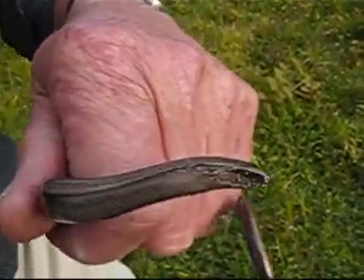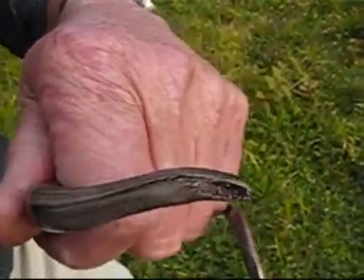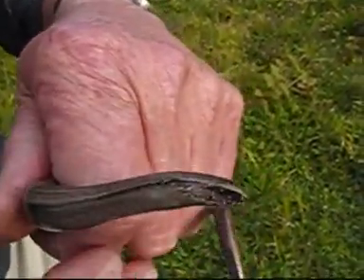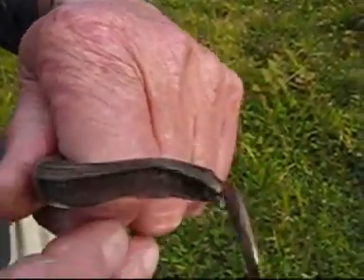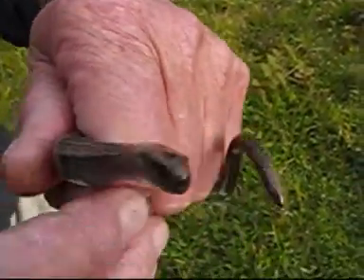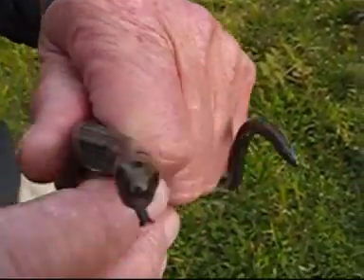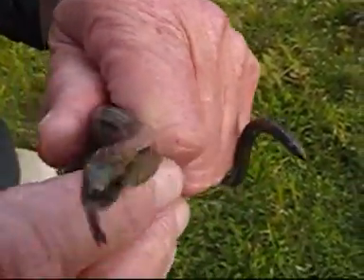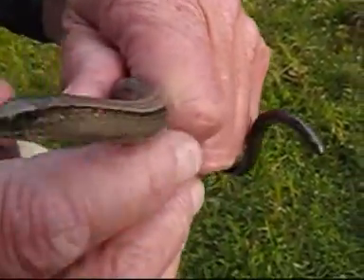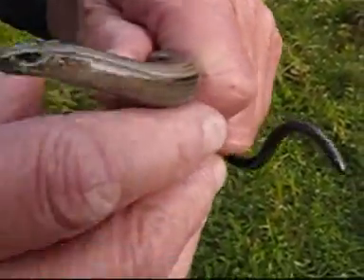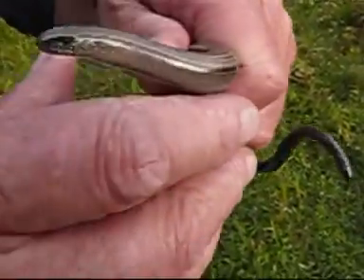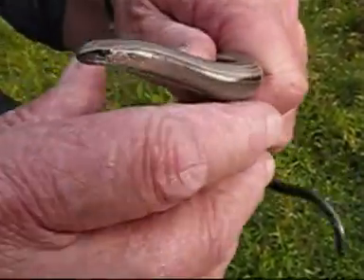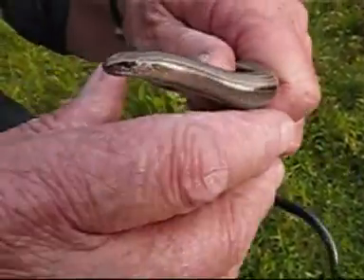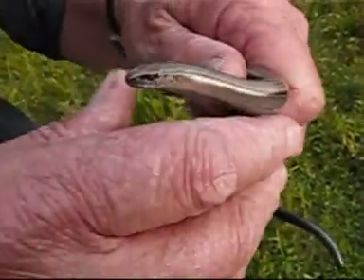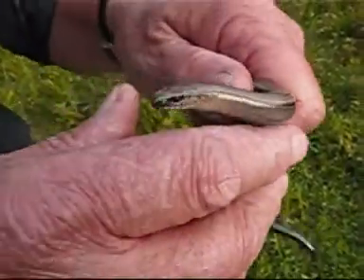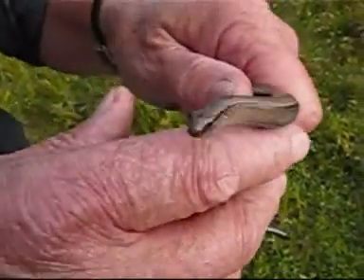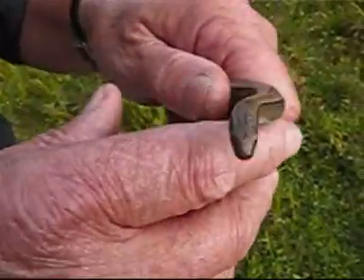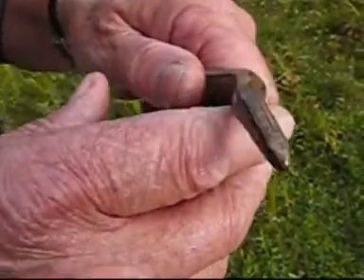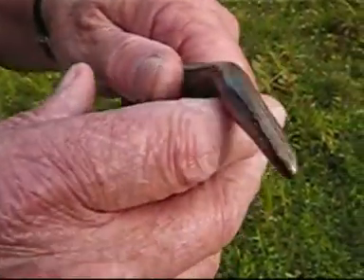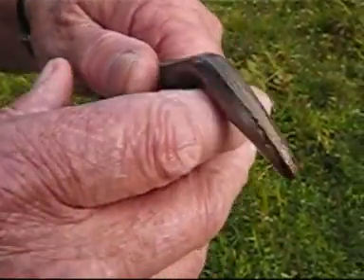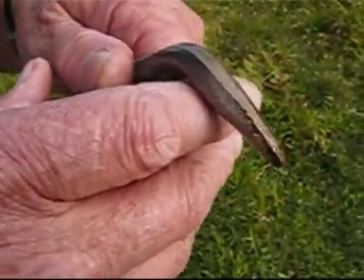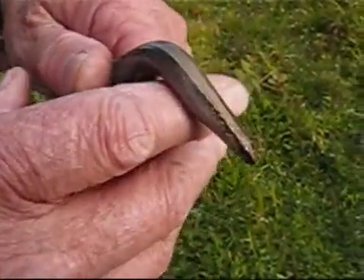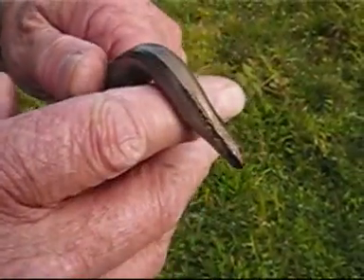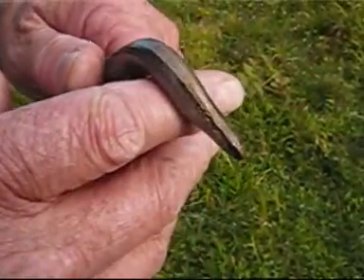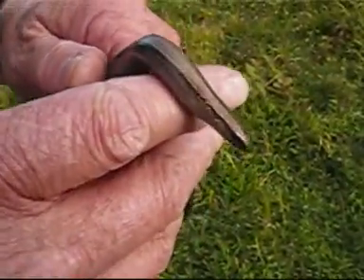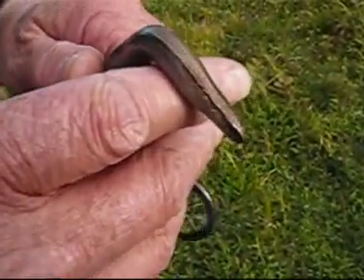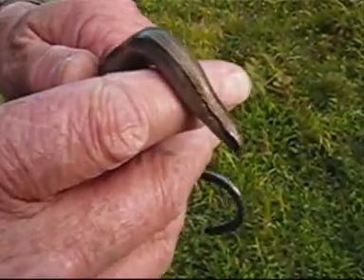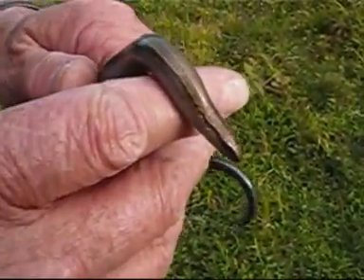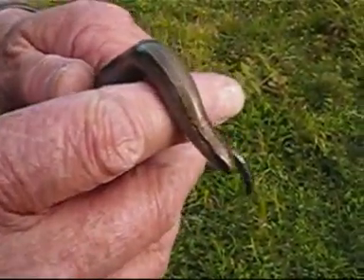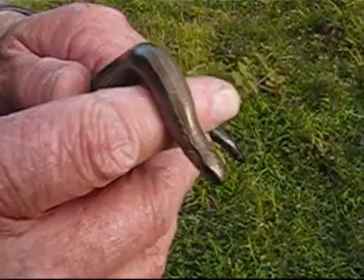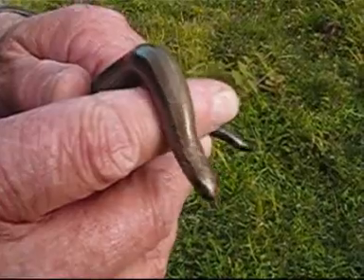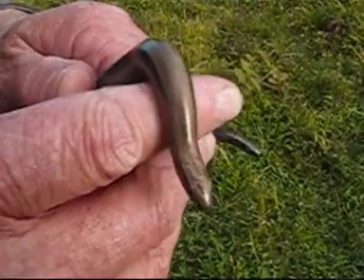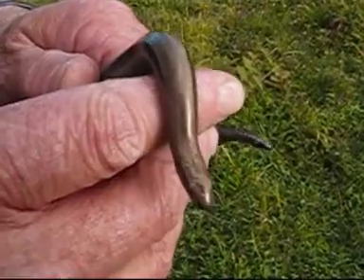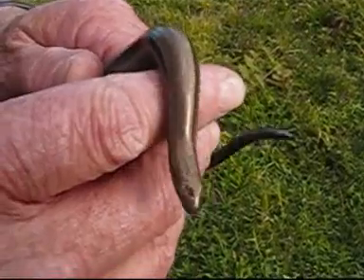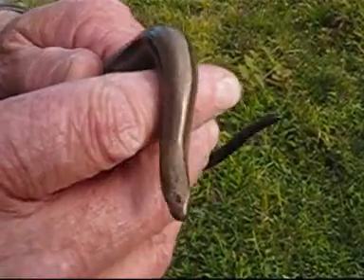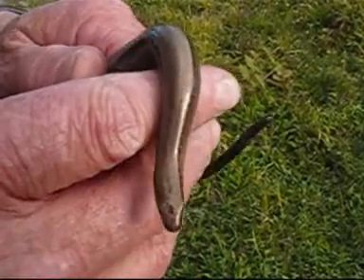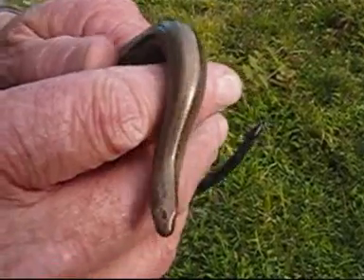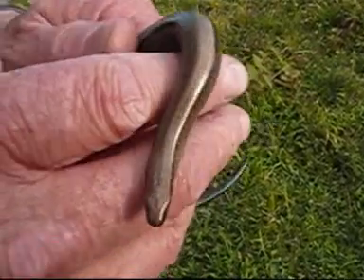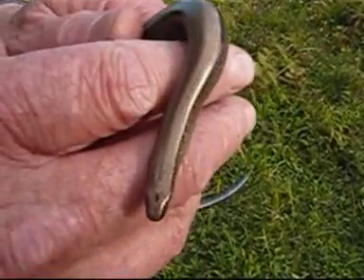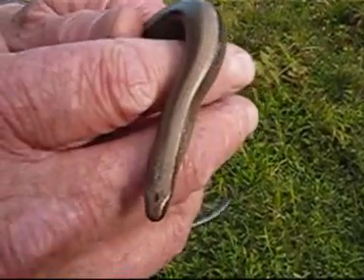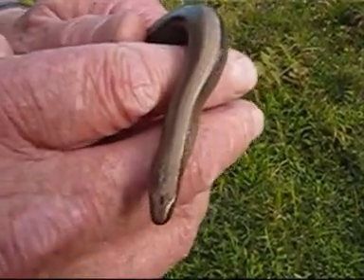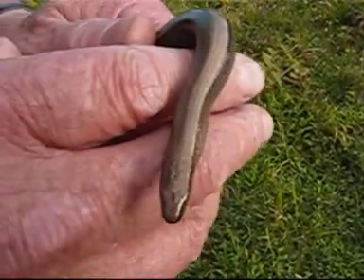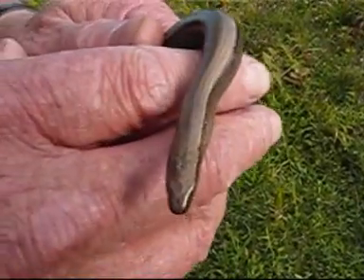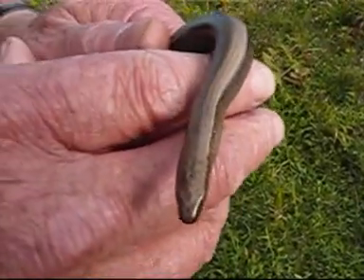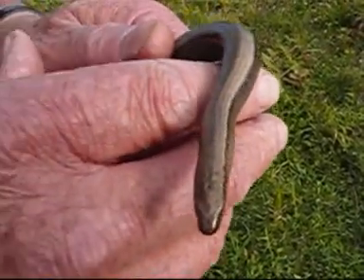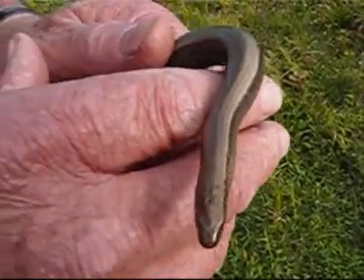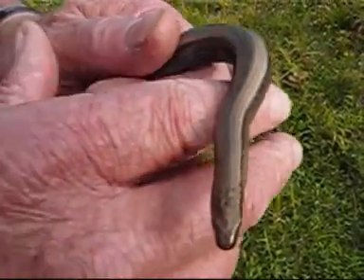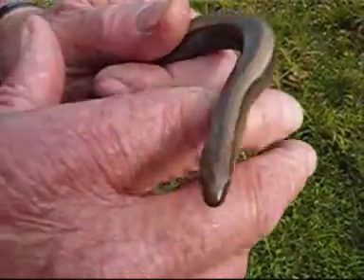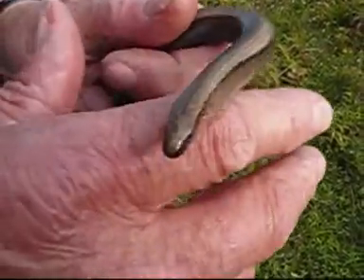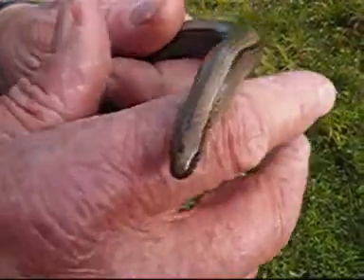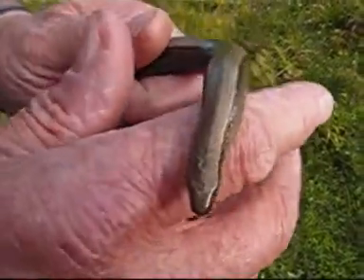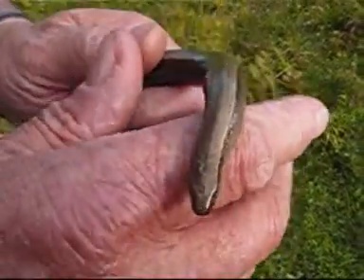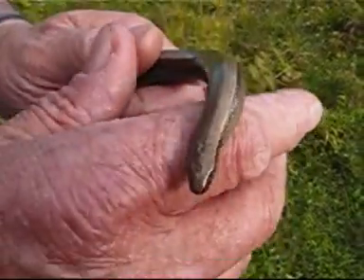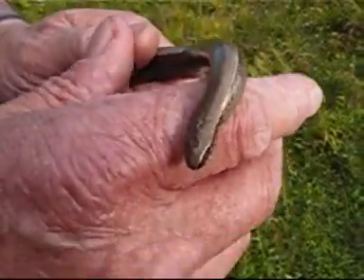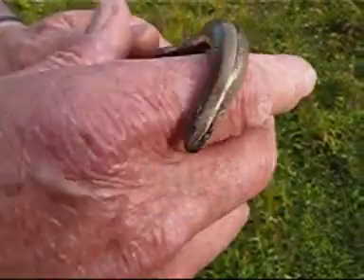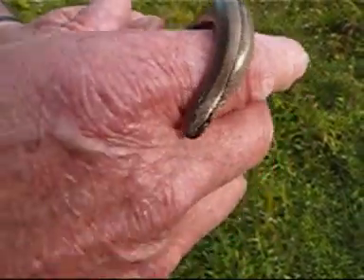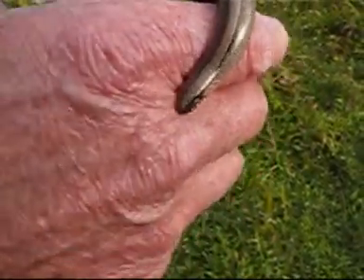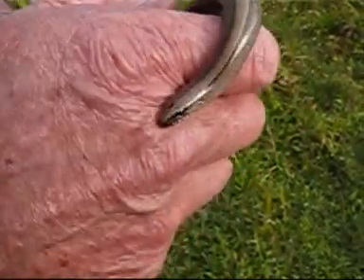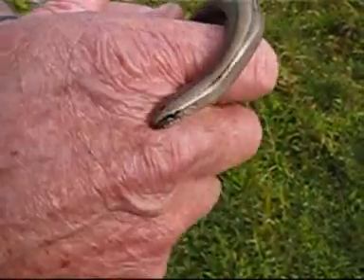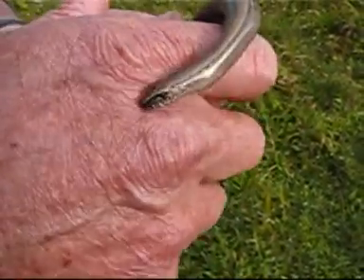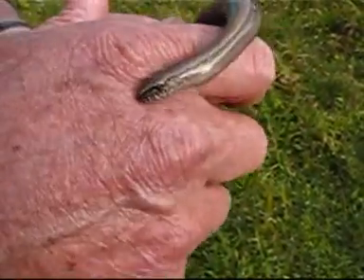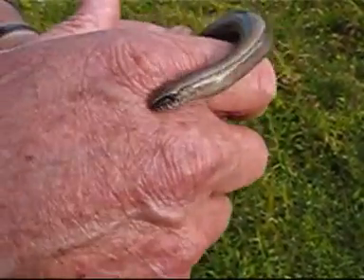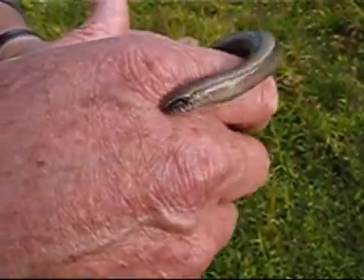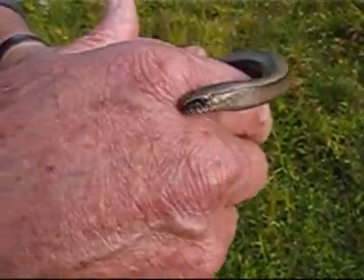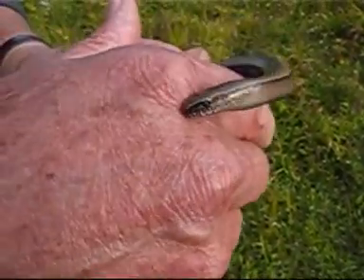Ok, it's recording. In a minute she should calm down. They start off very wiggly and then they get used to it. They like the warmth of your hand, I think.